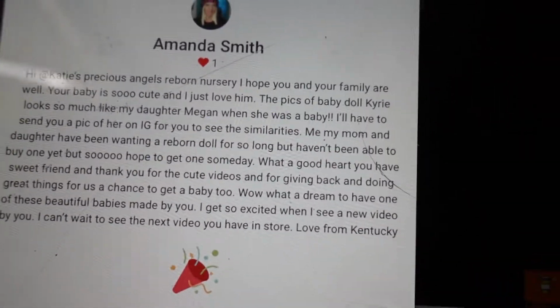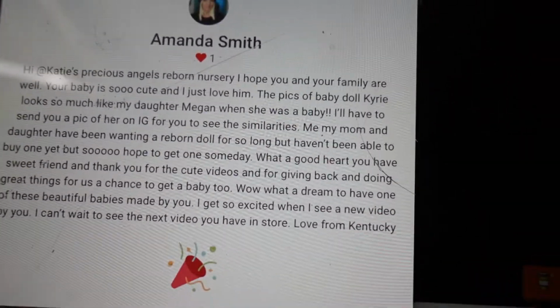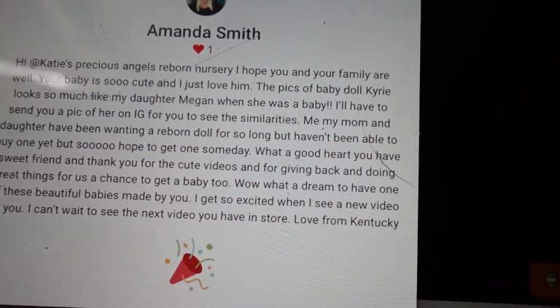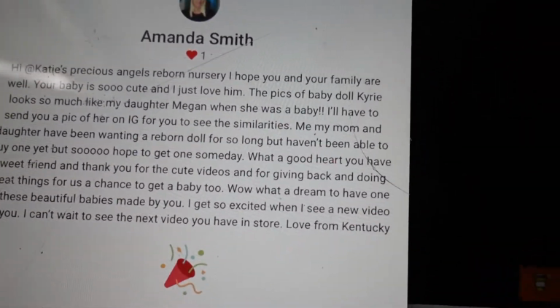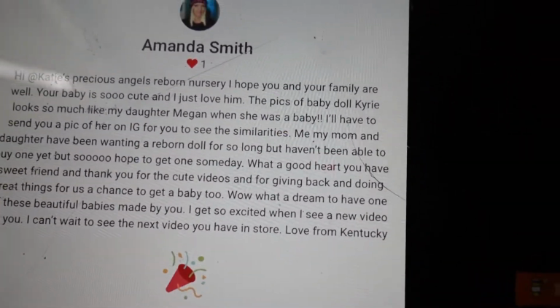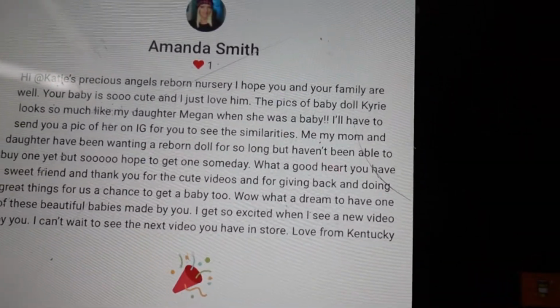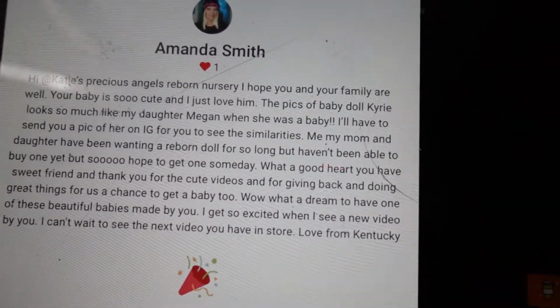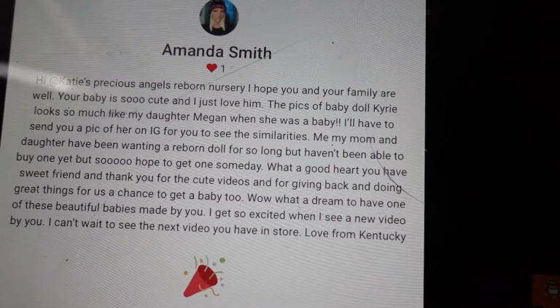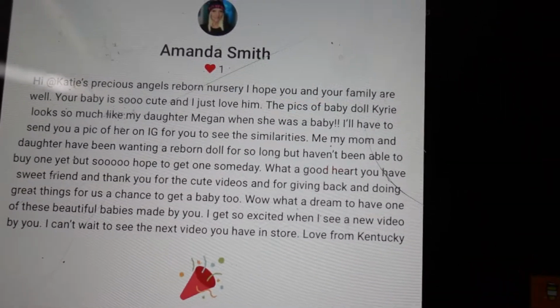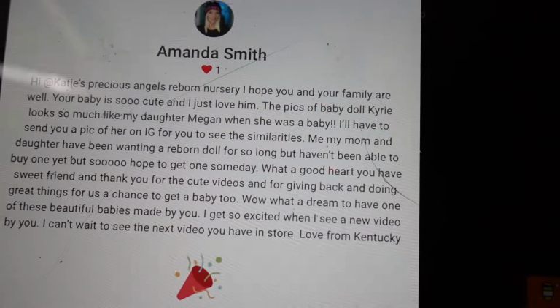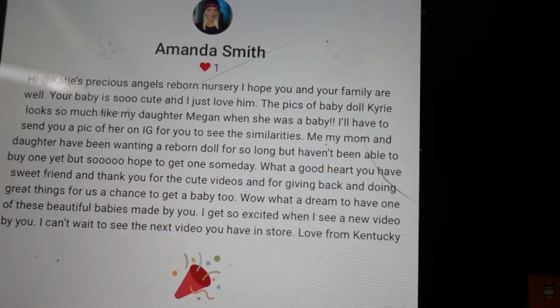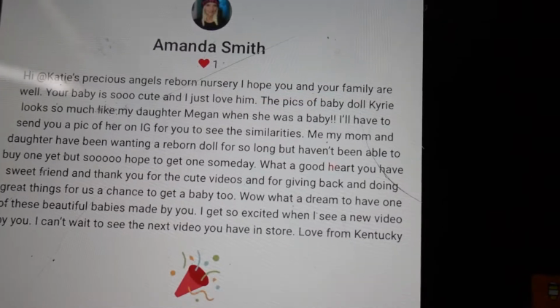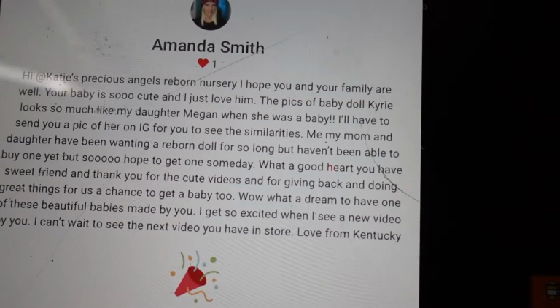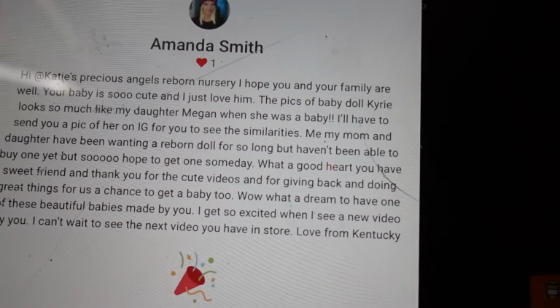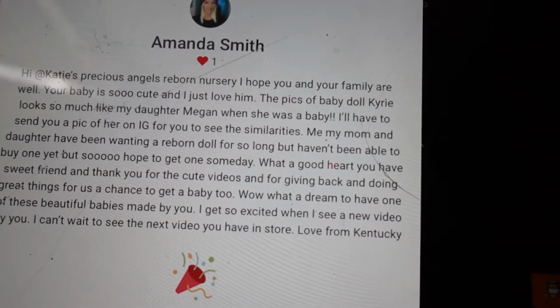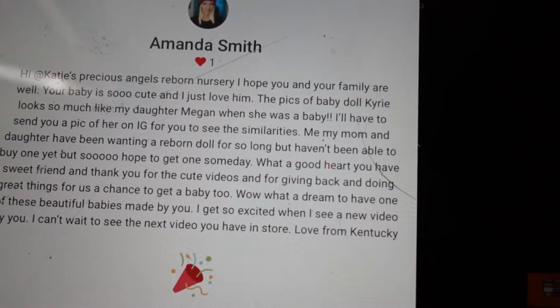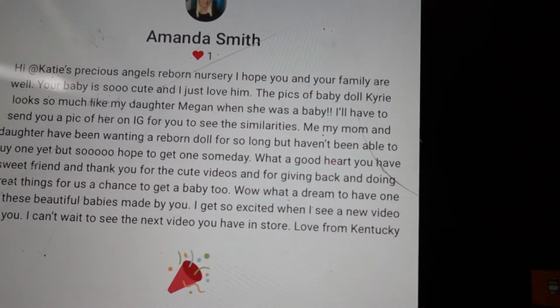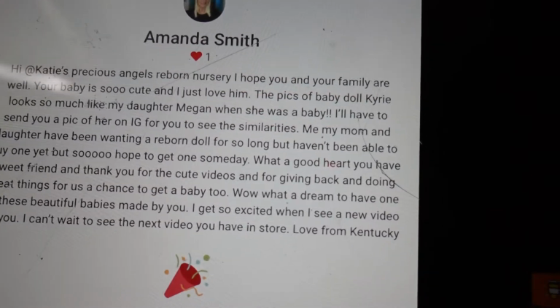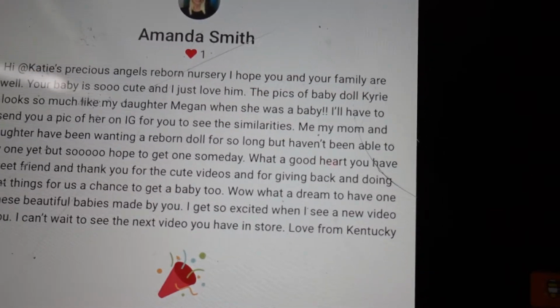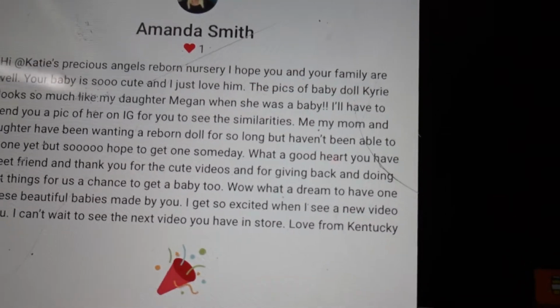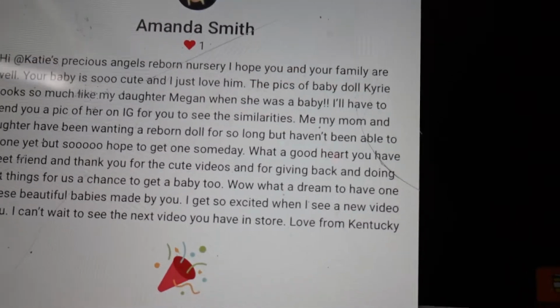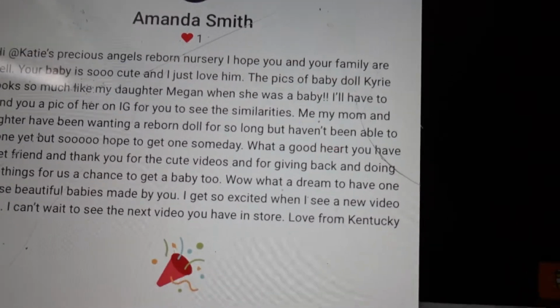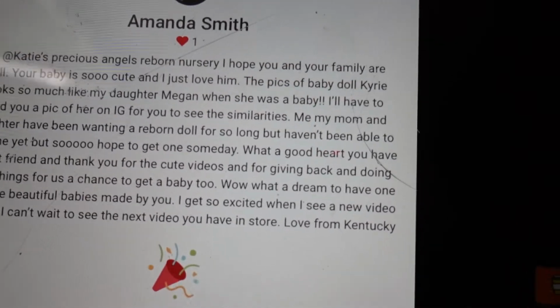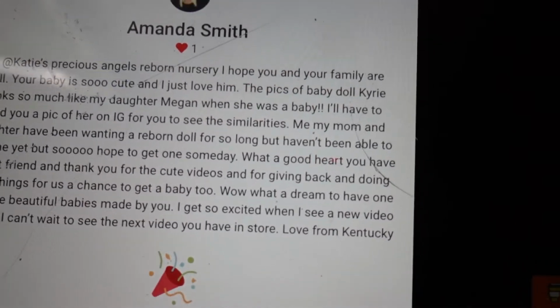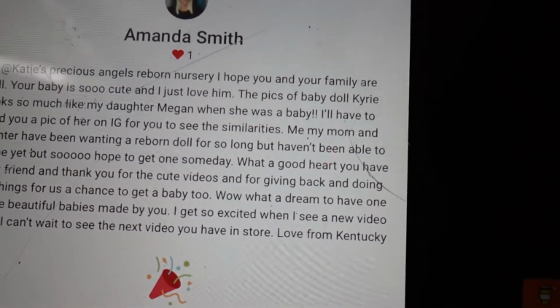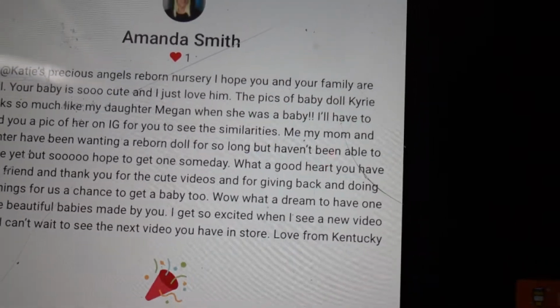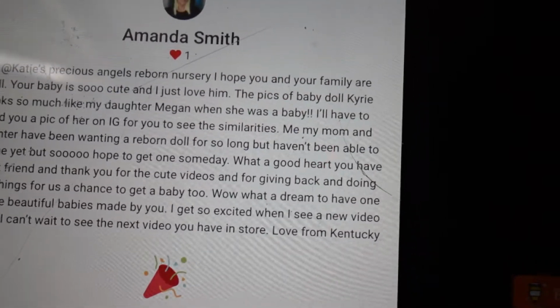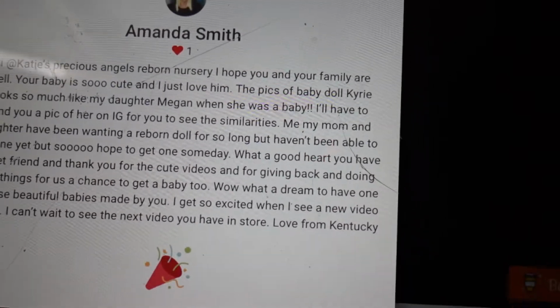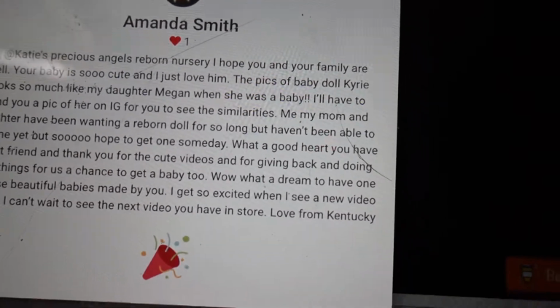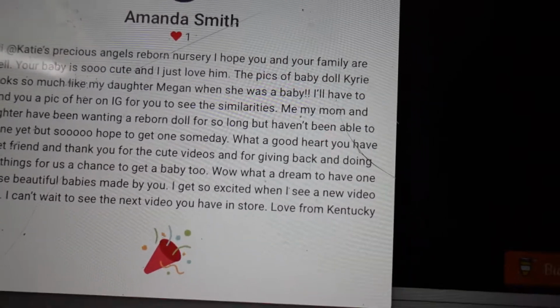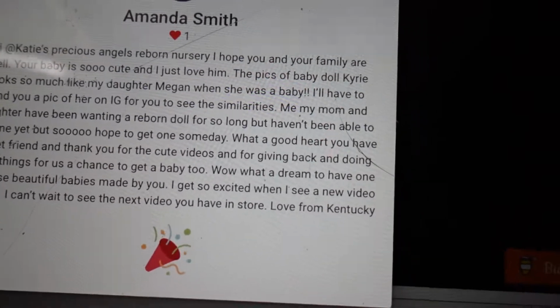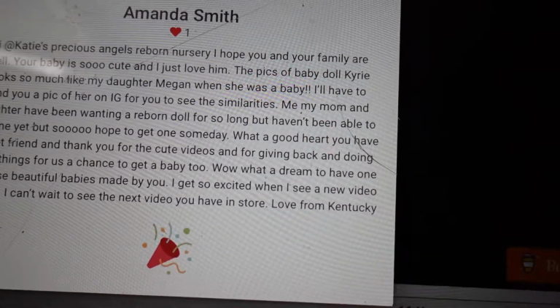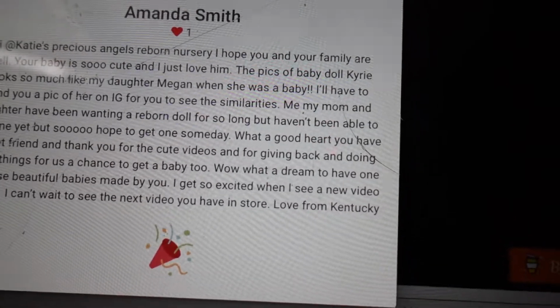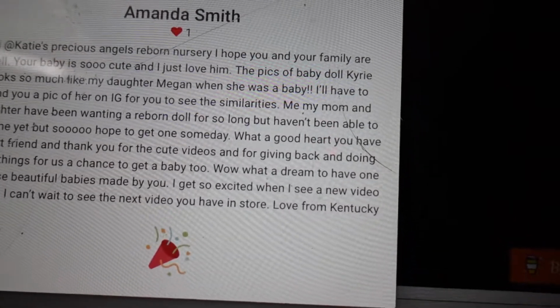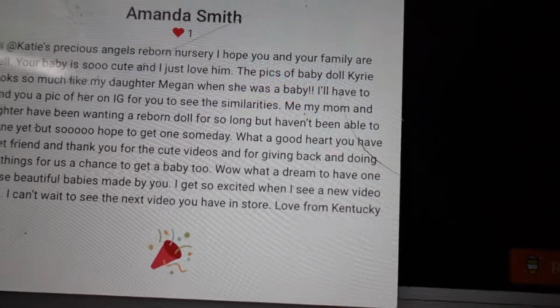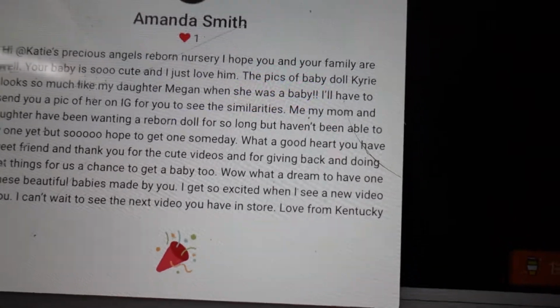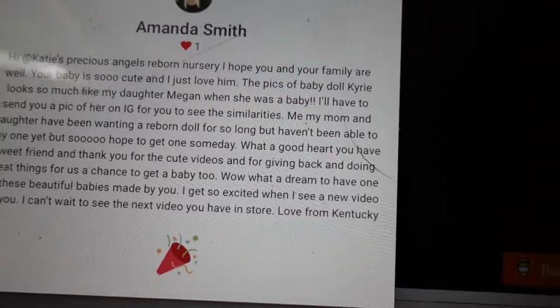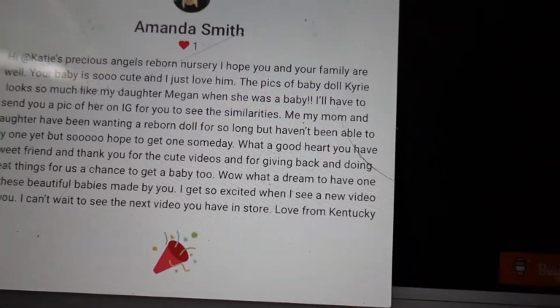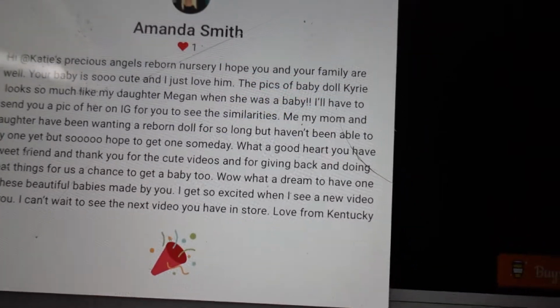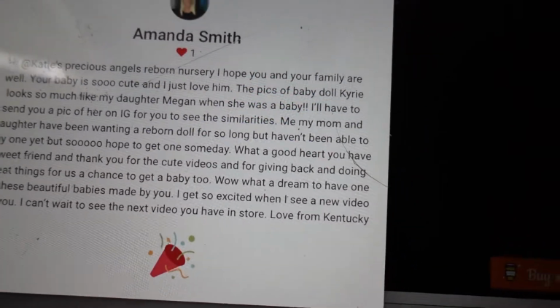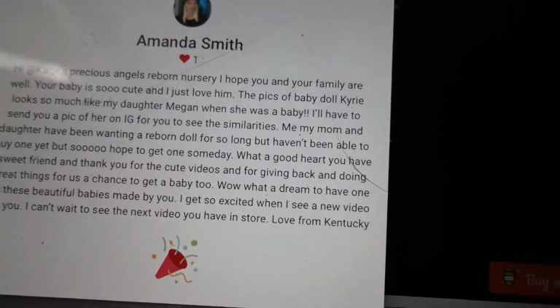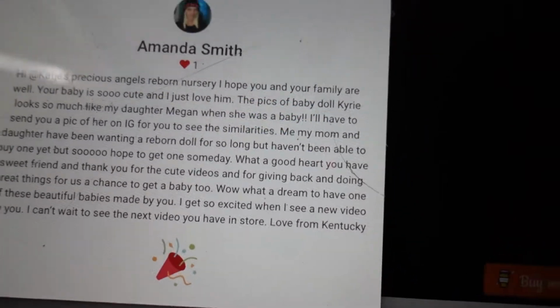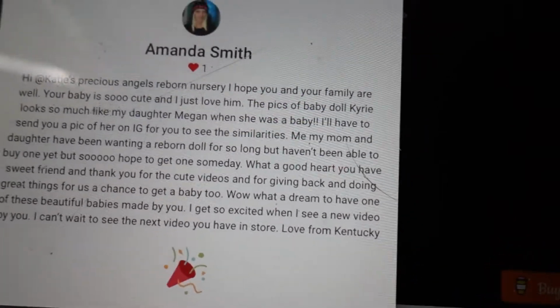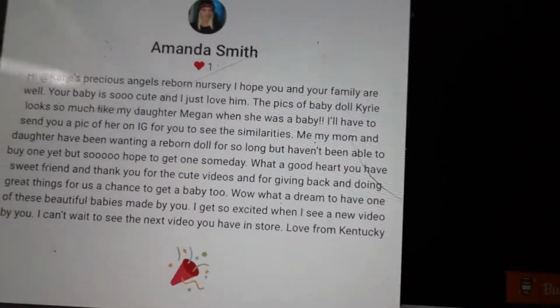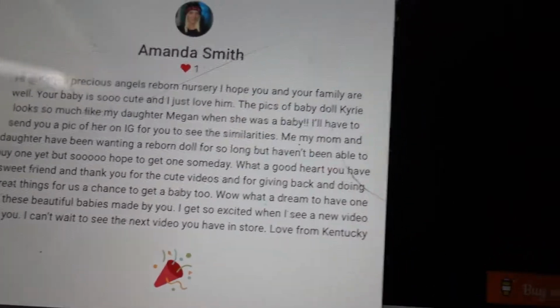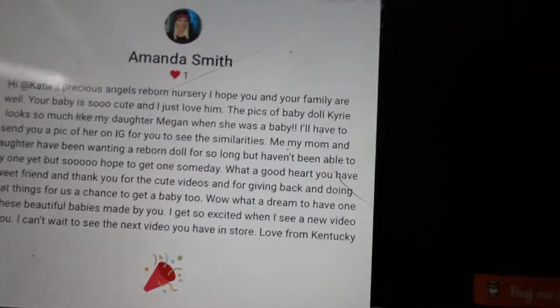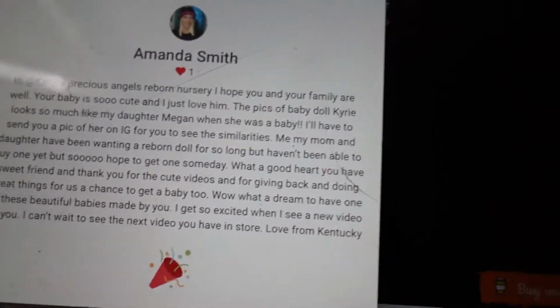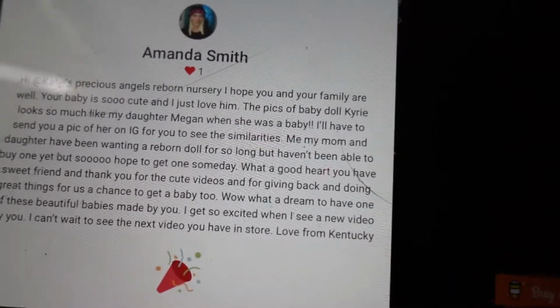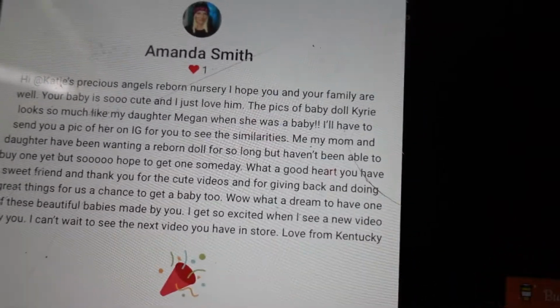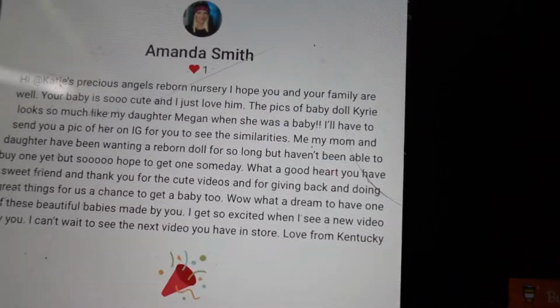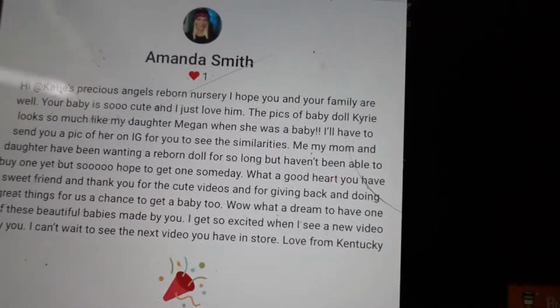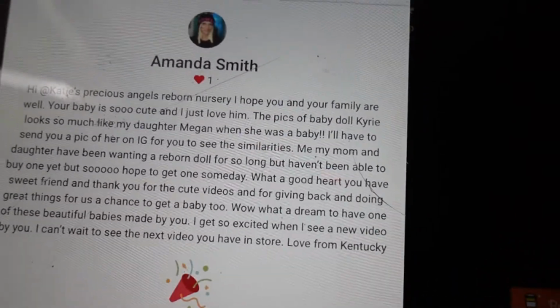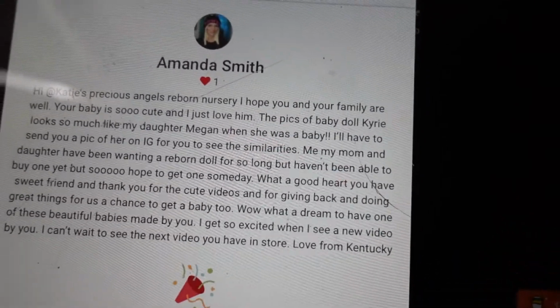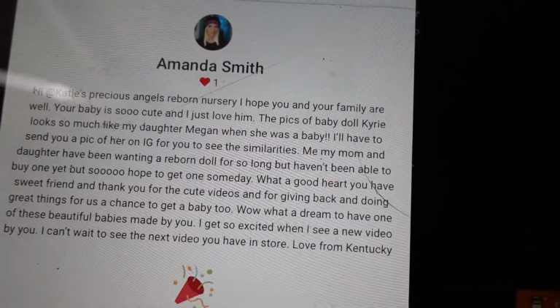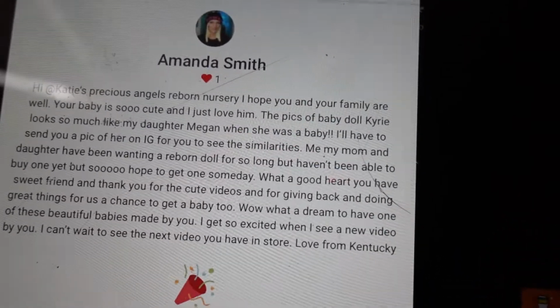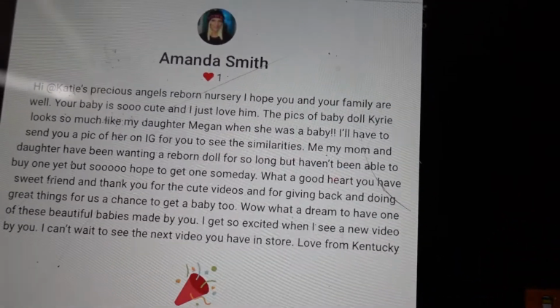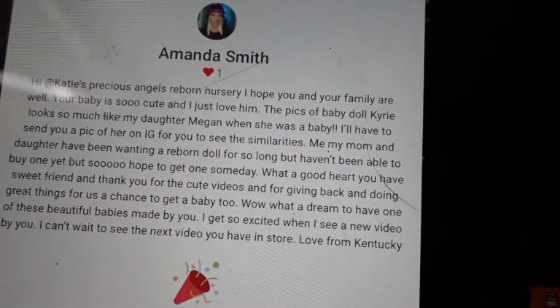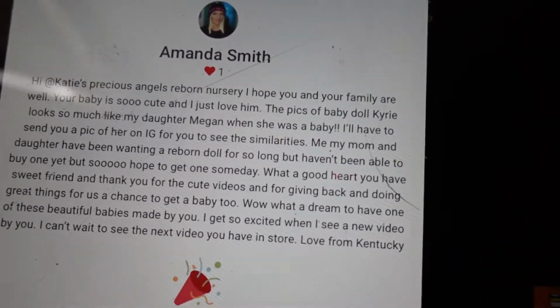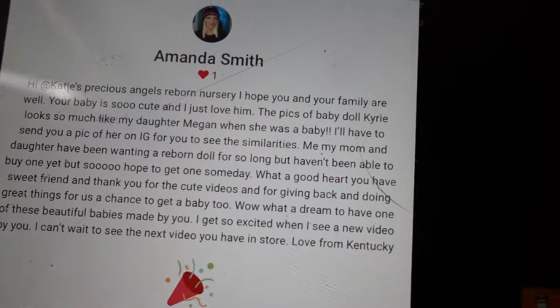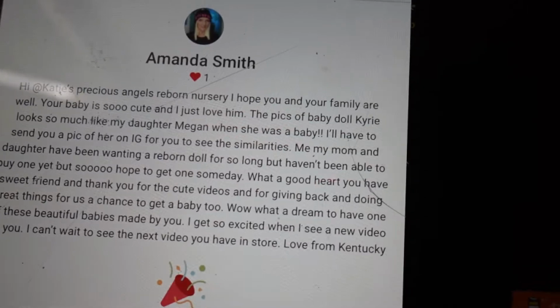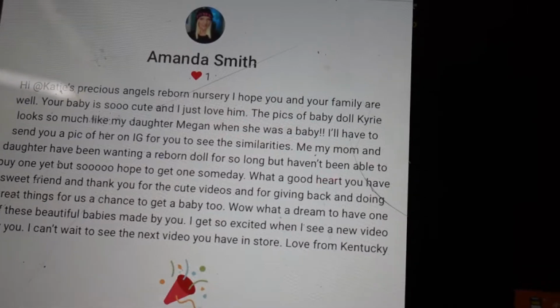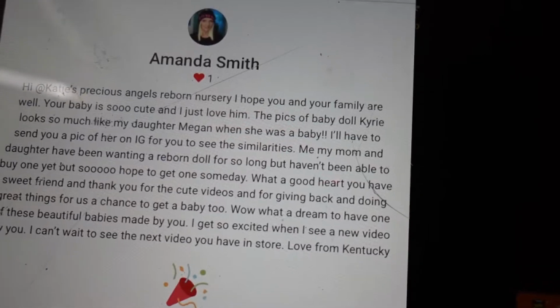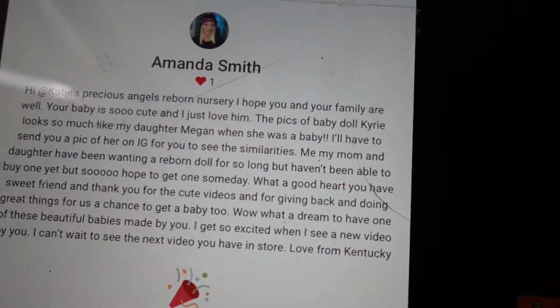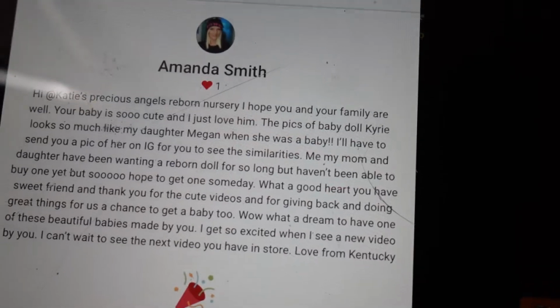Please congratulate Amanda. That's all, guys. Bye!